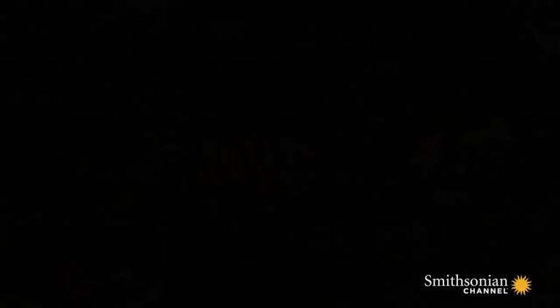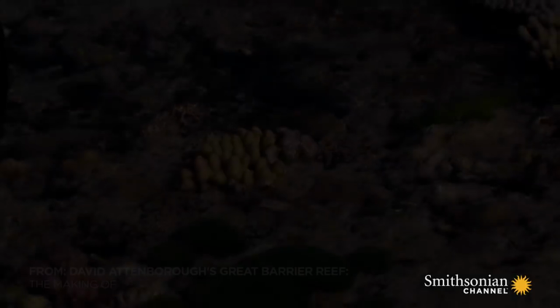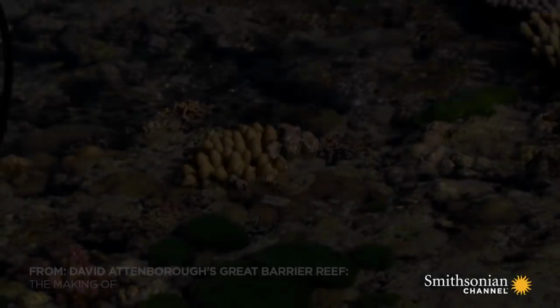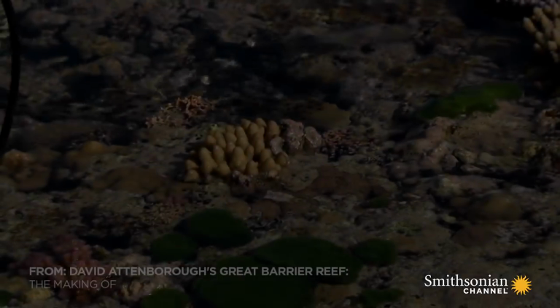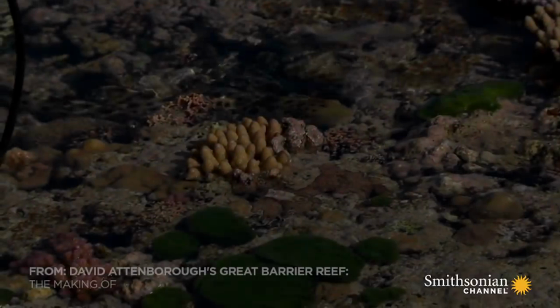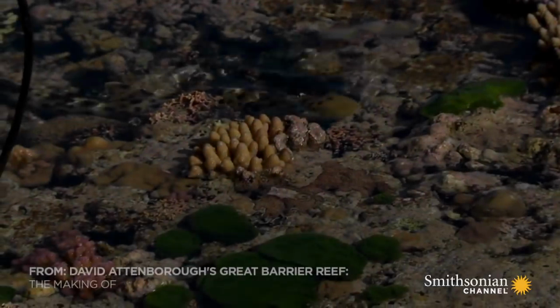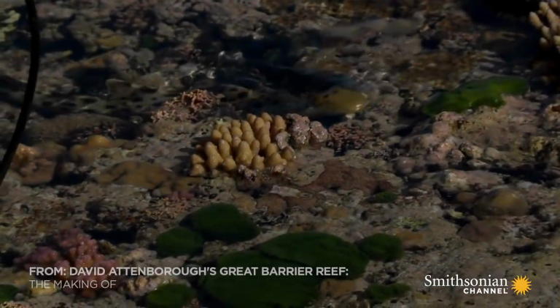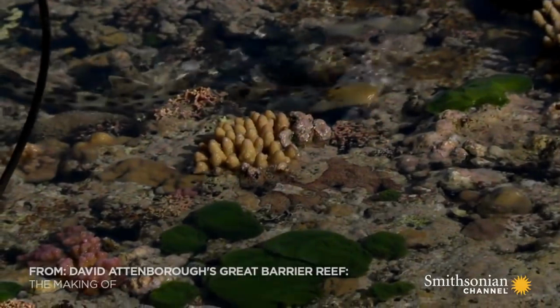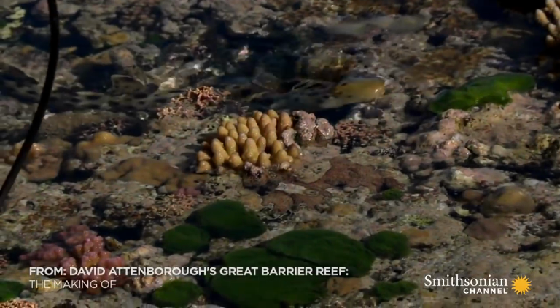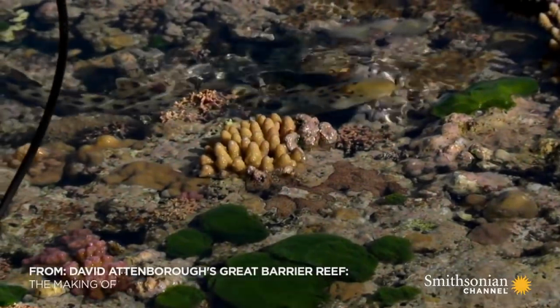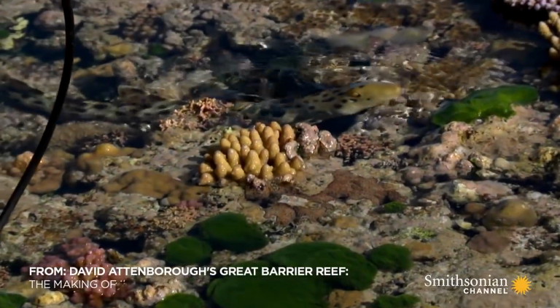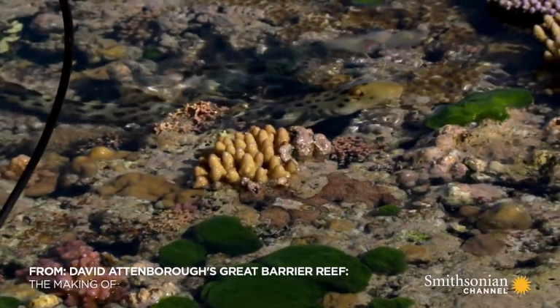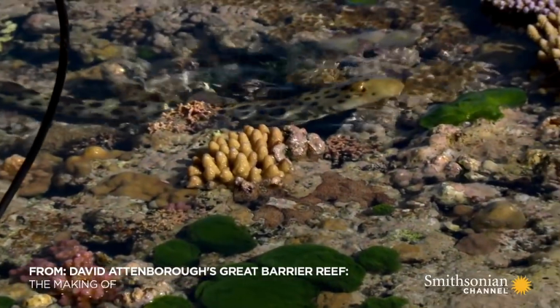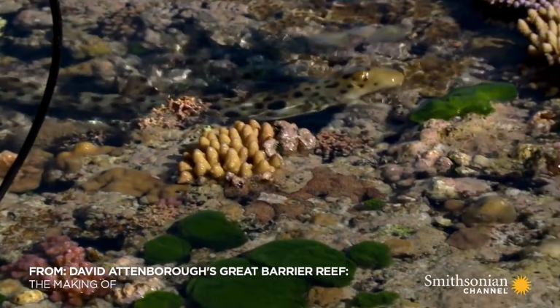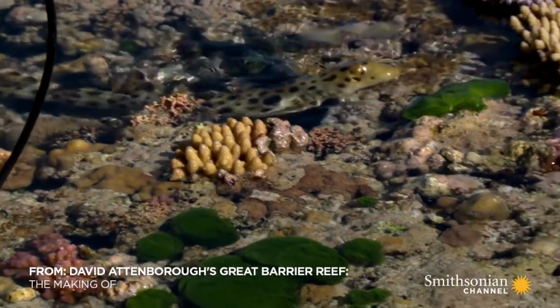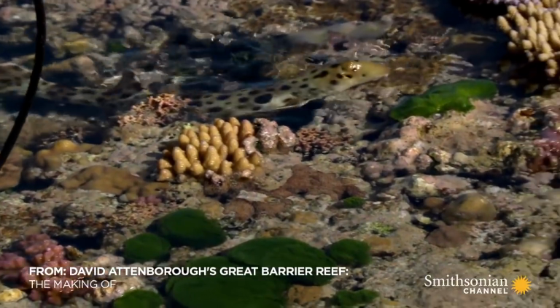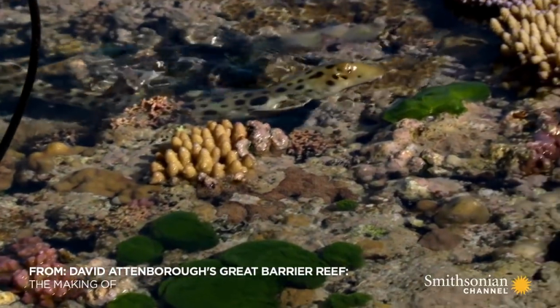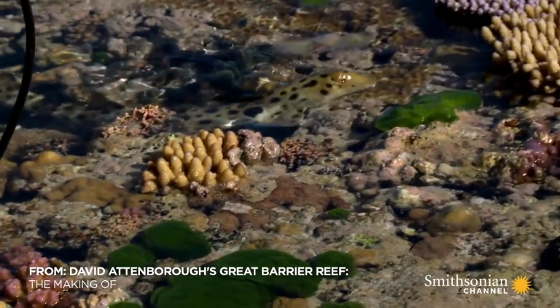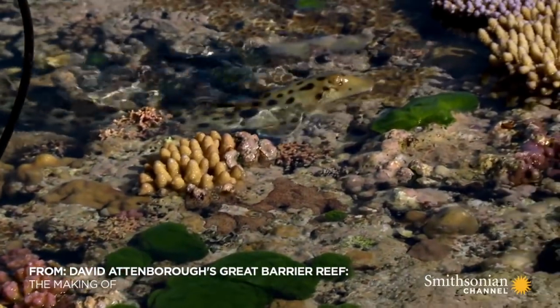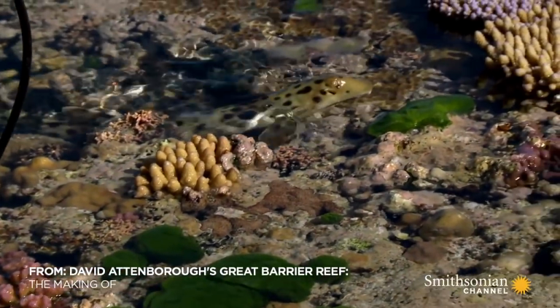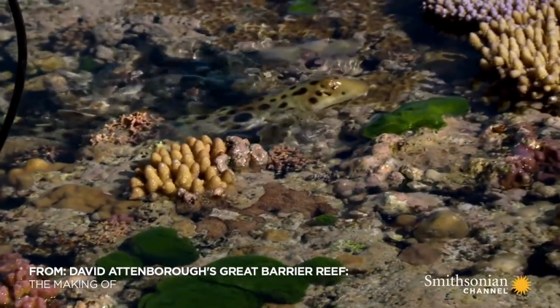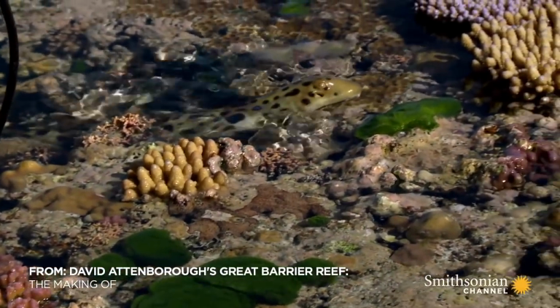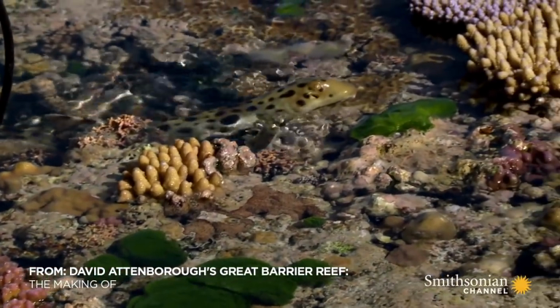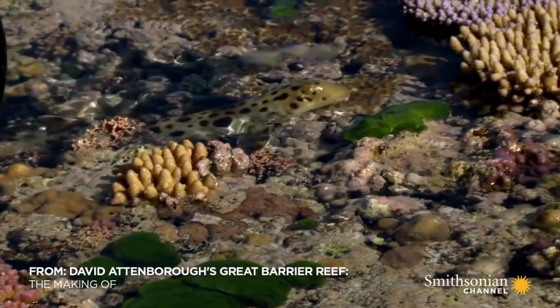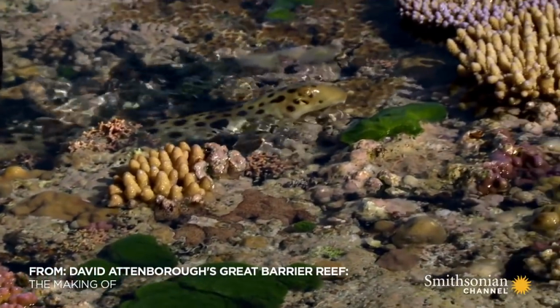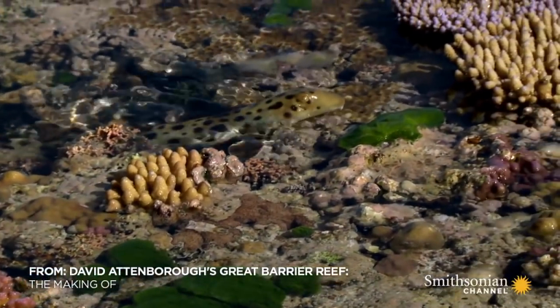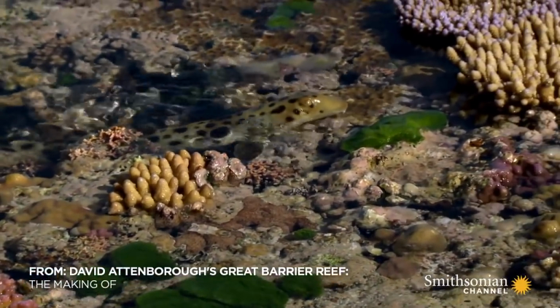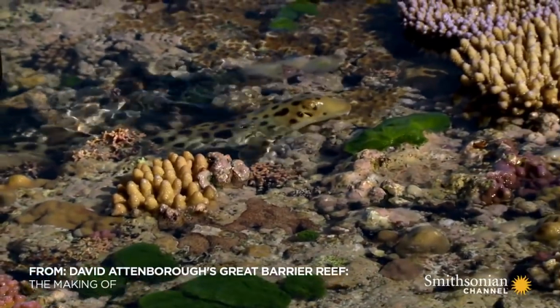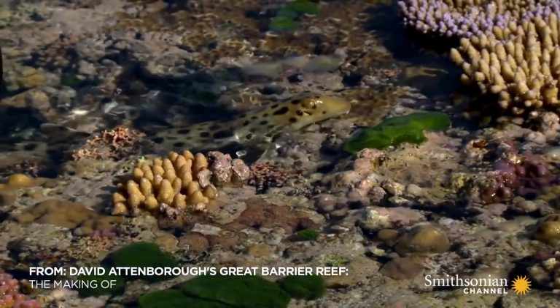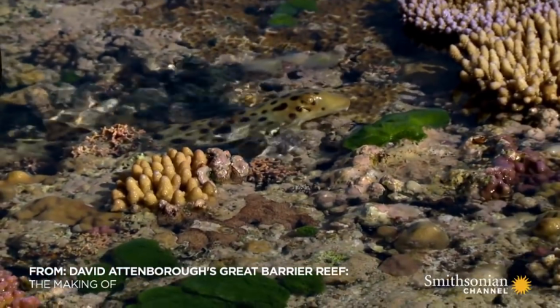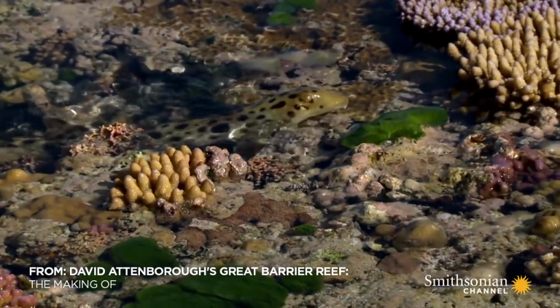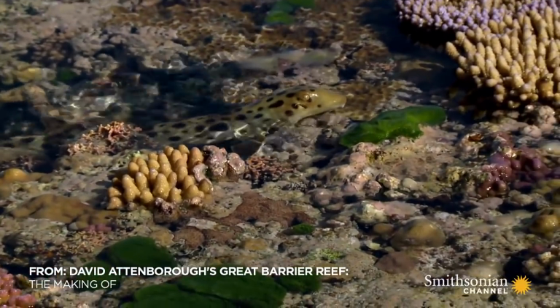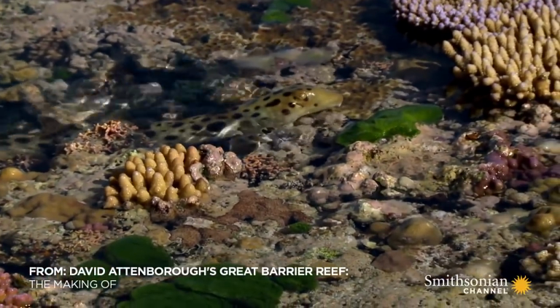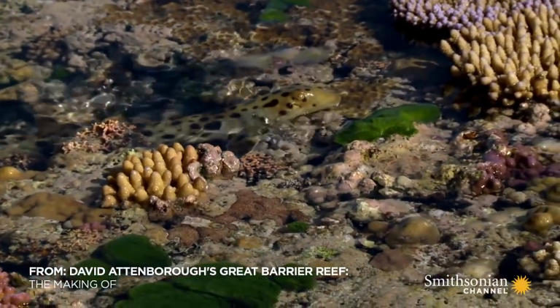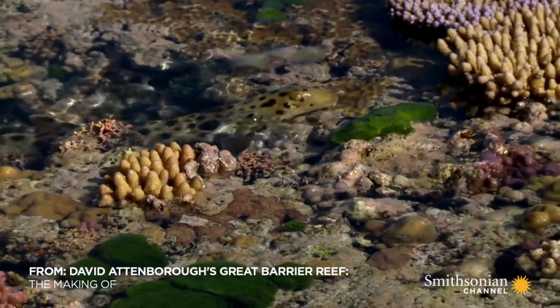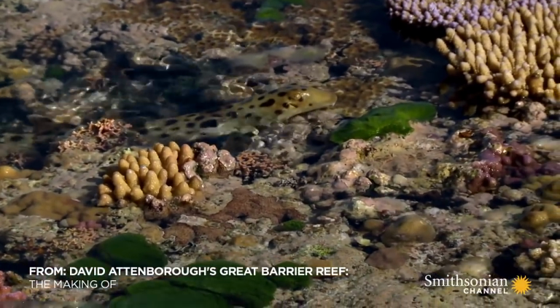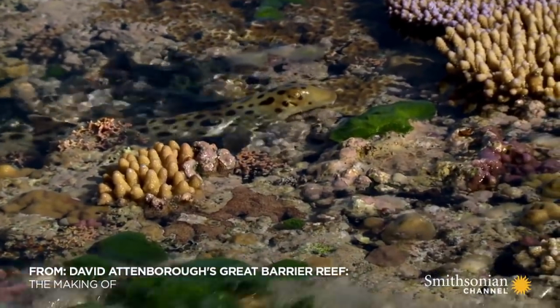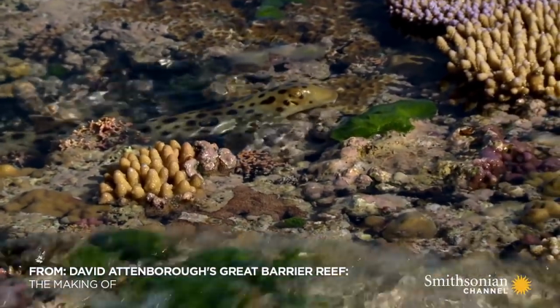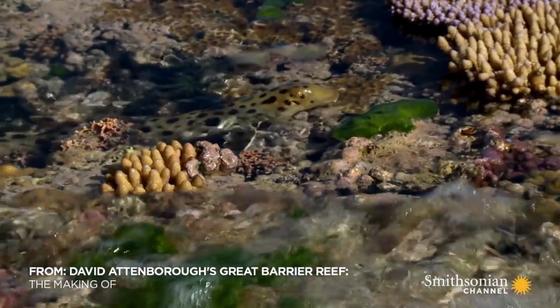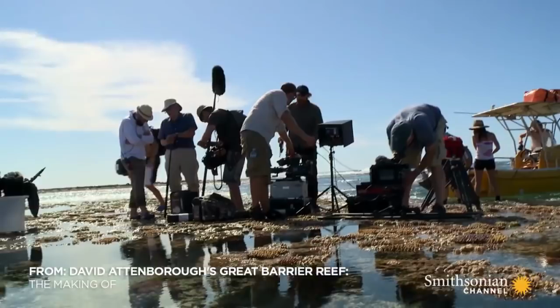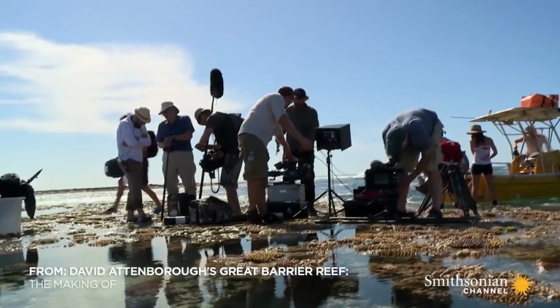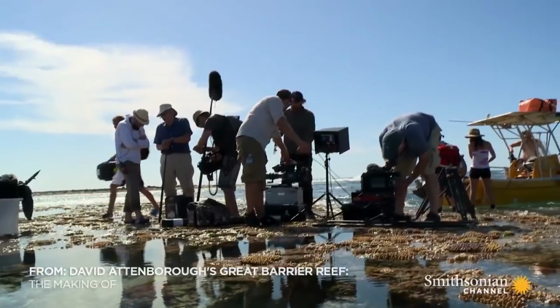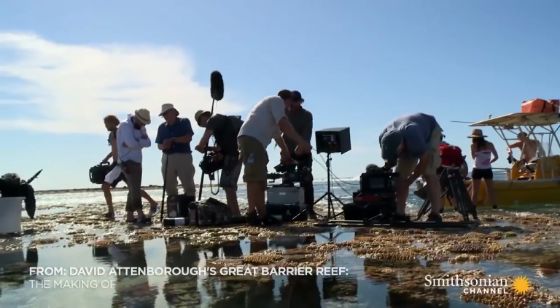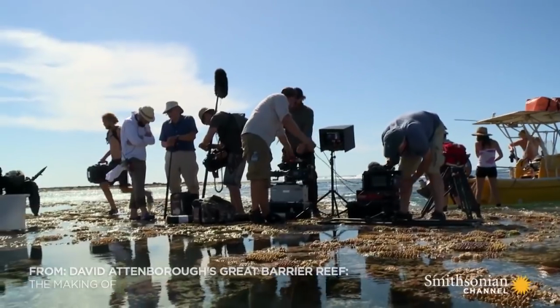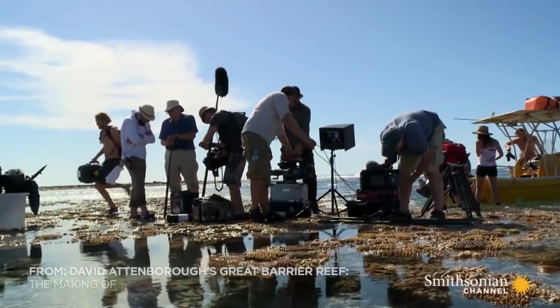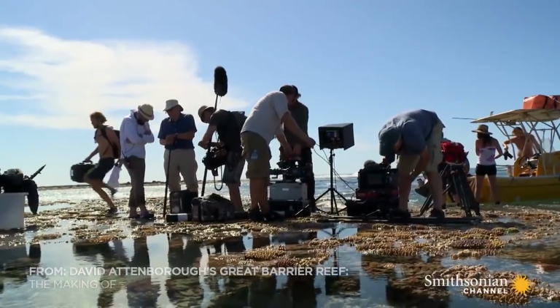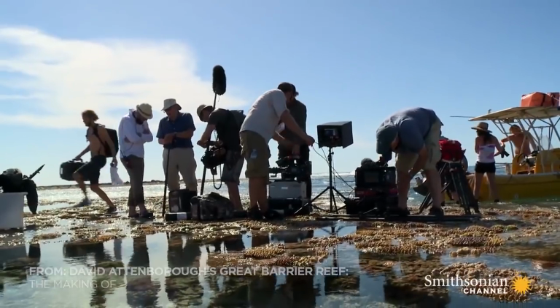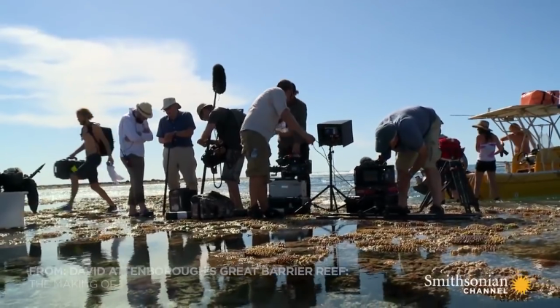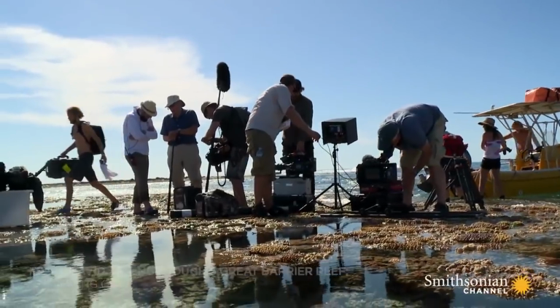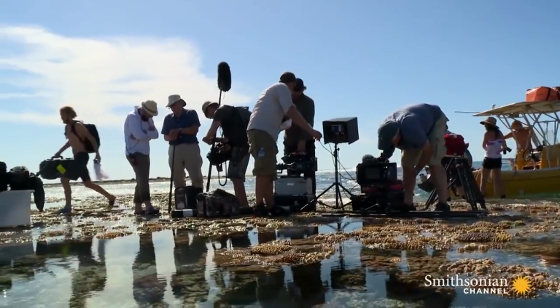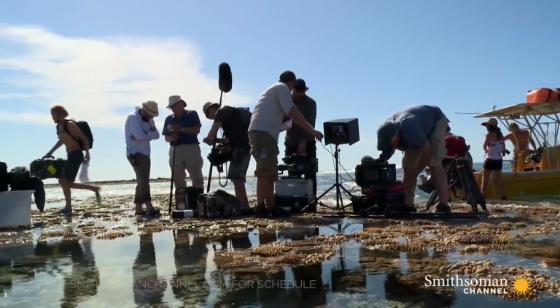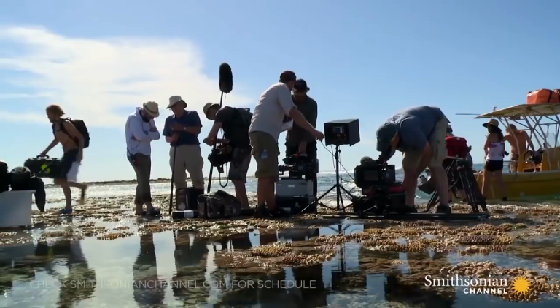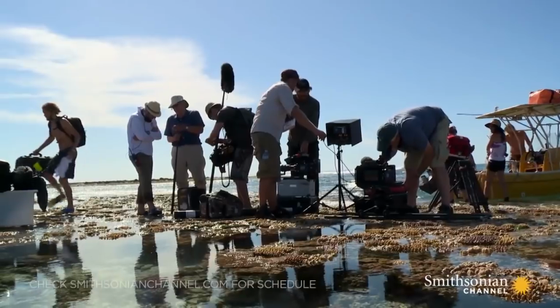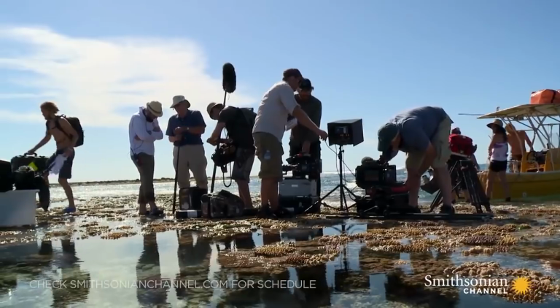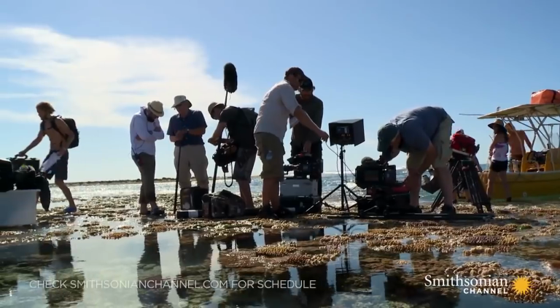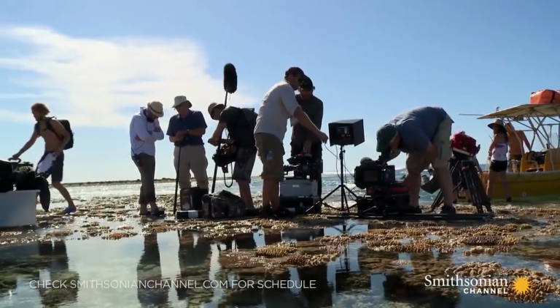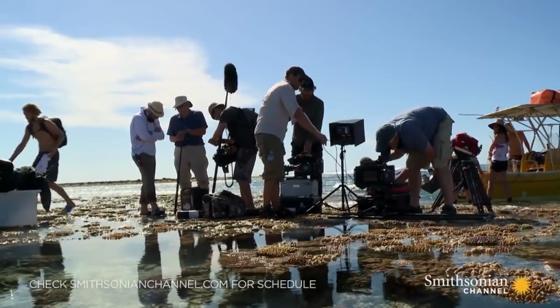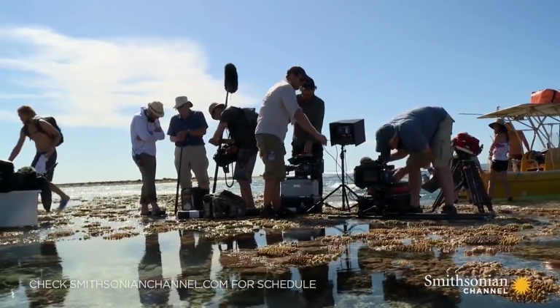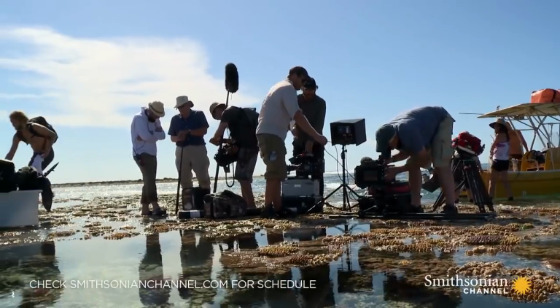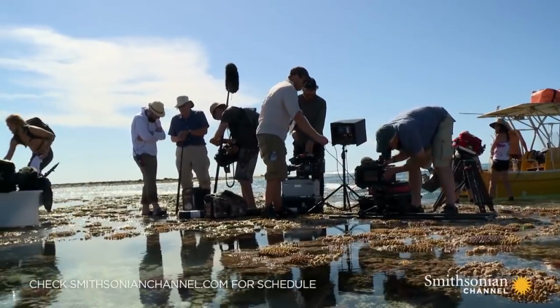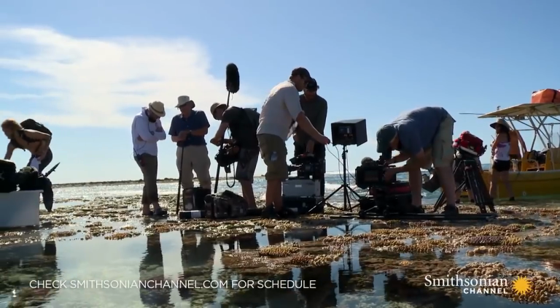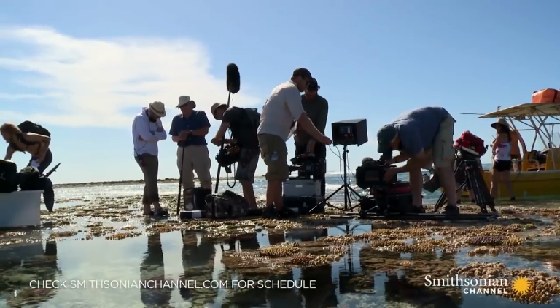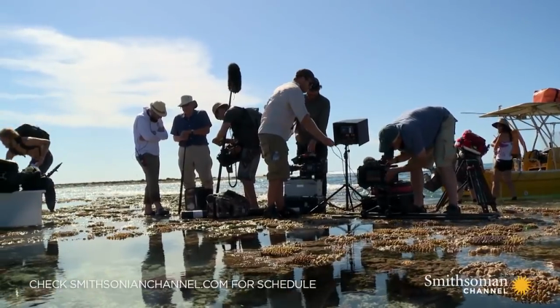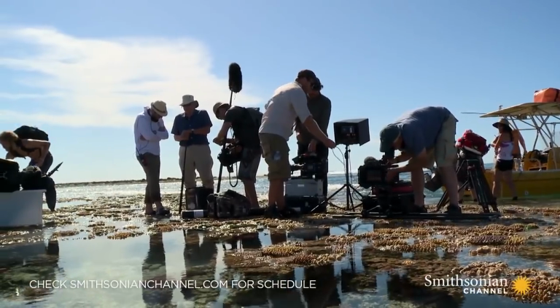This is the epaulette shark. The crew wants to film David up close to this slippery character.